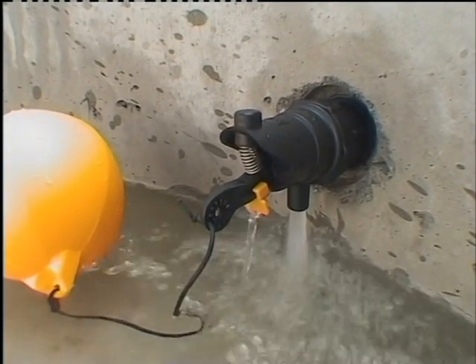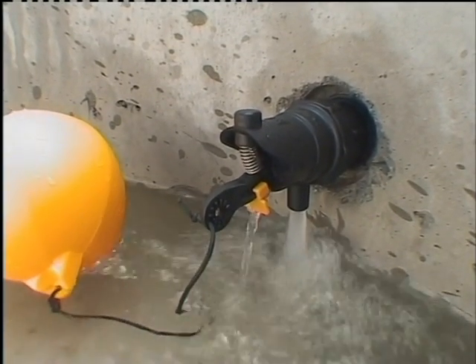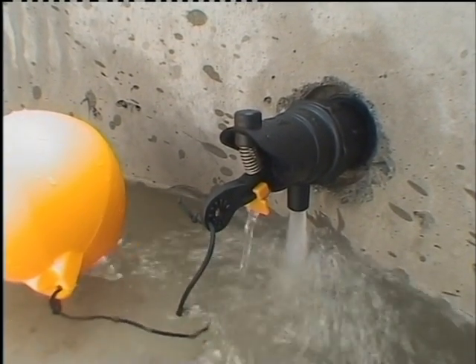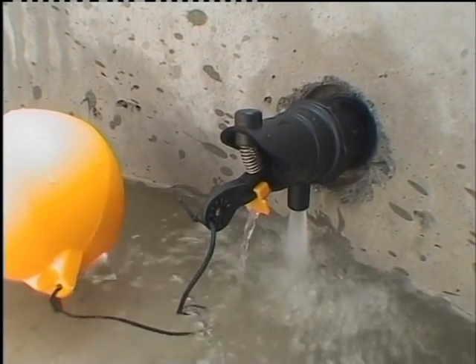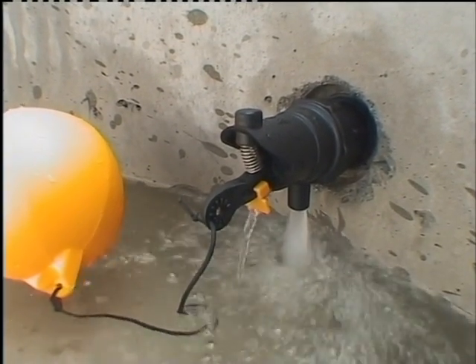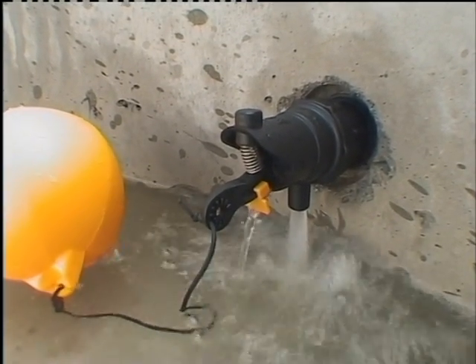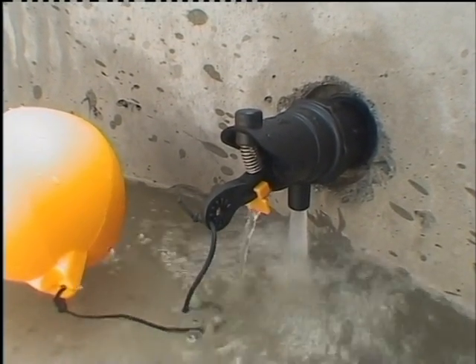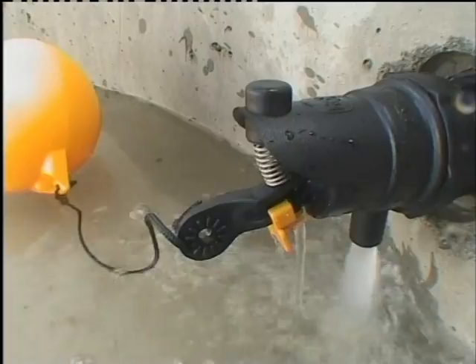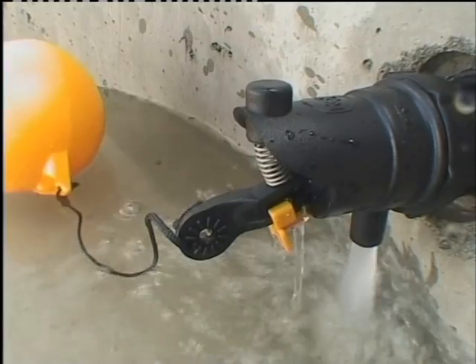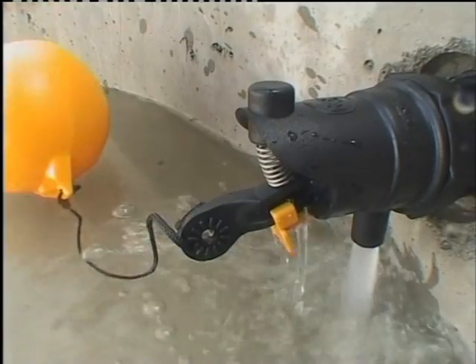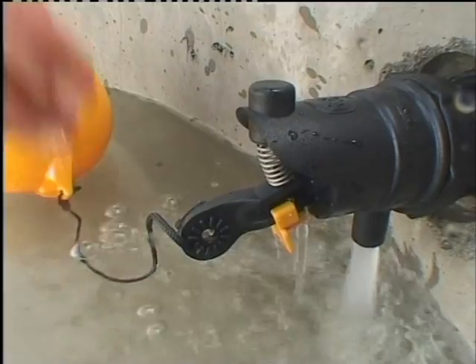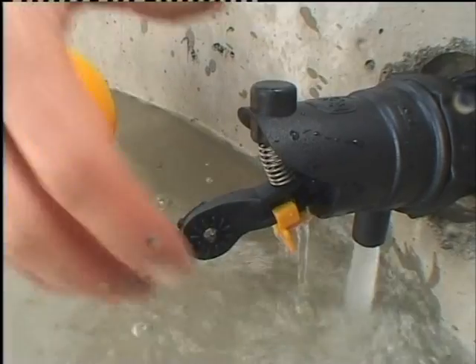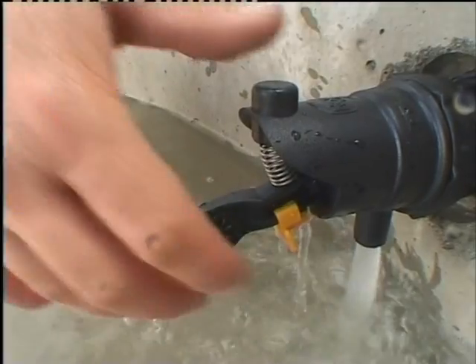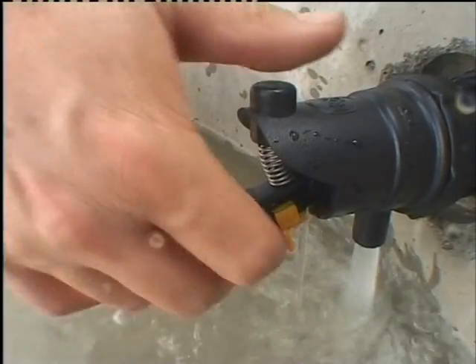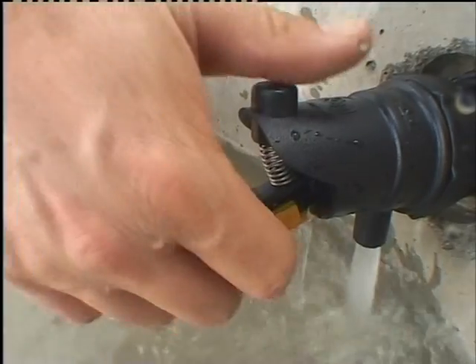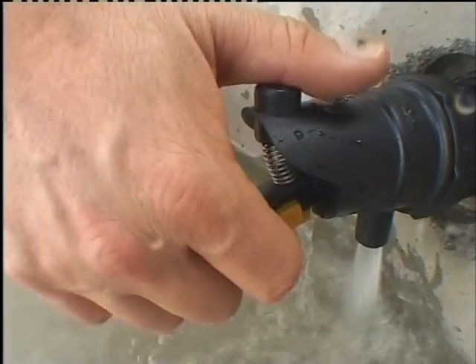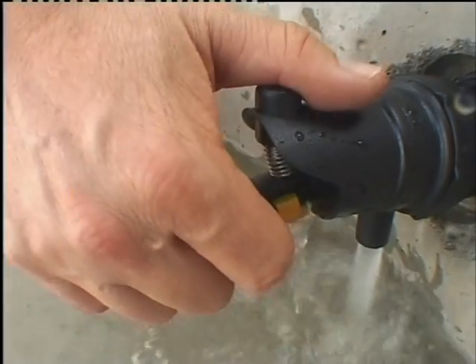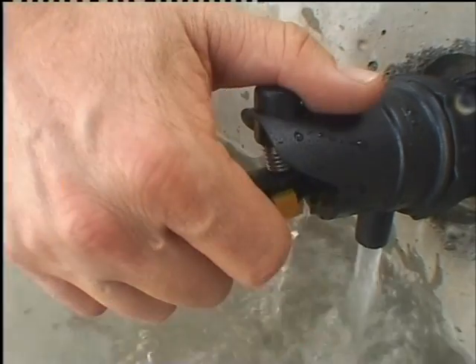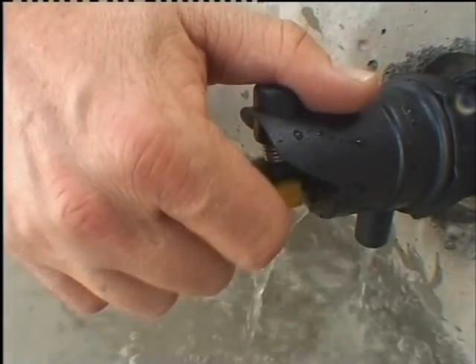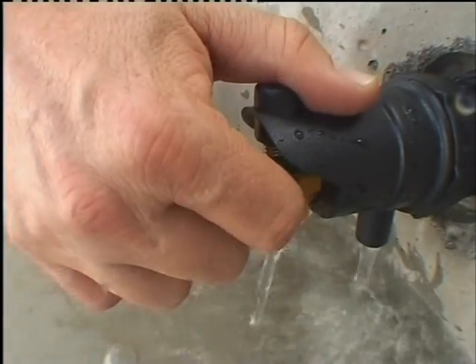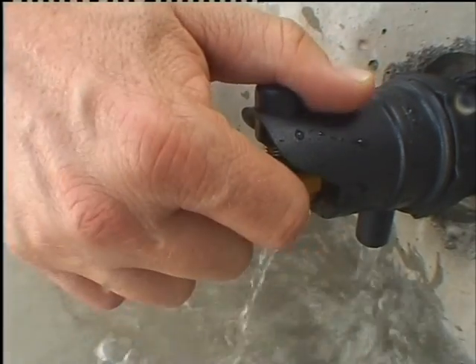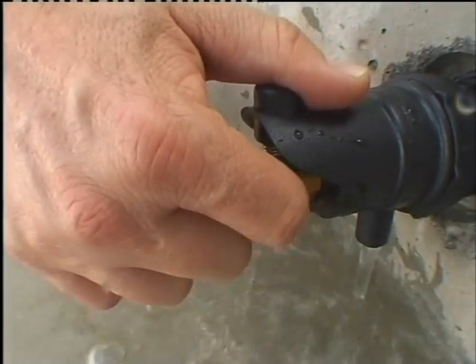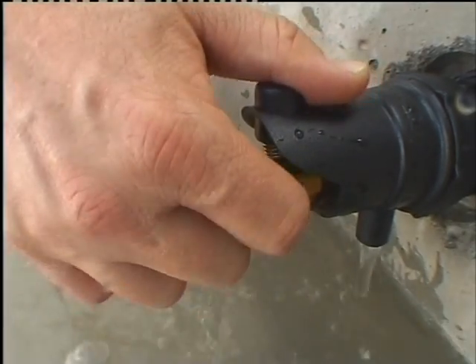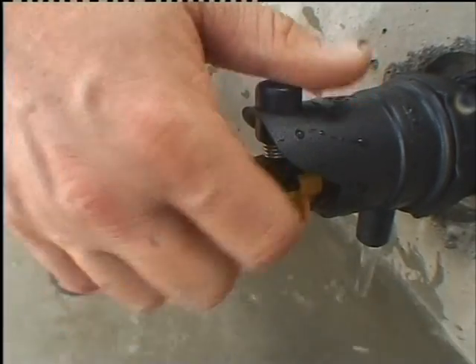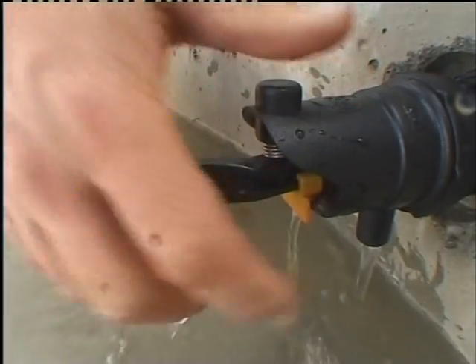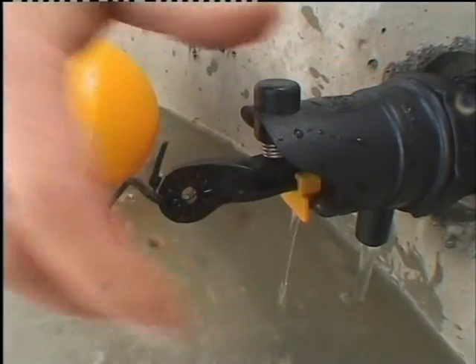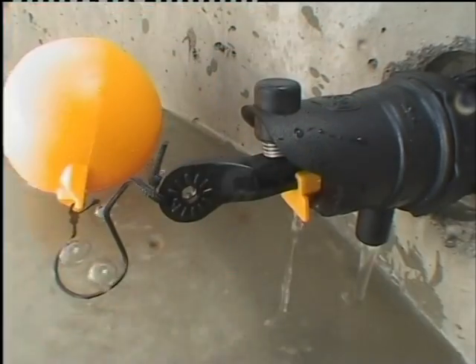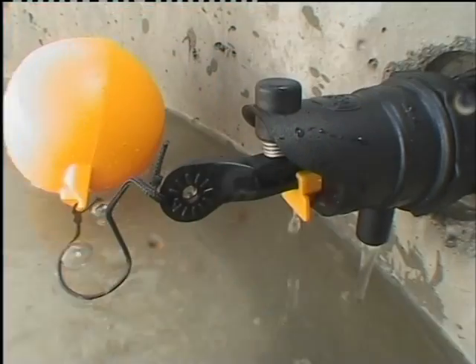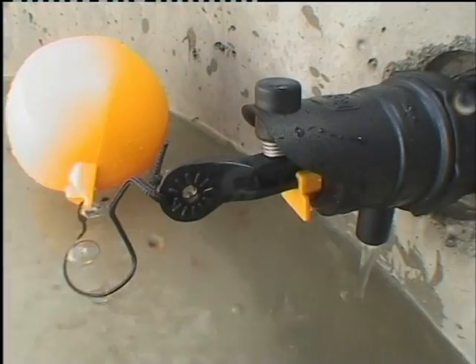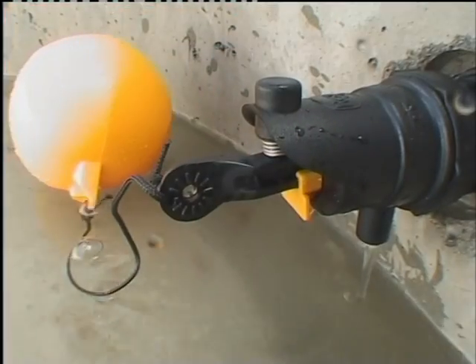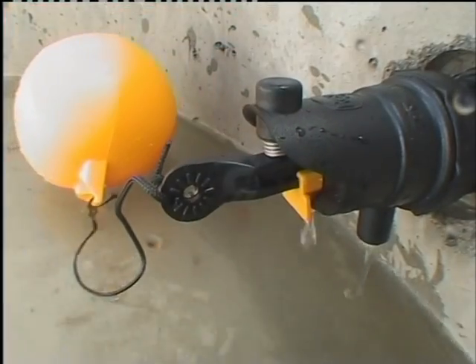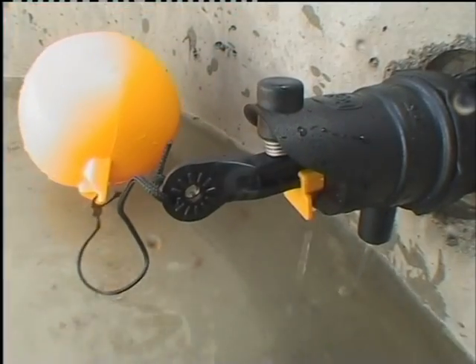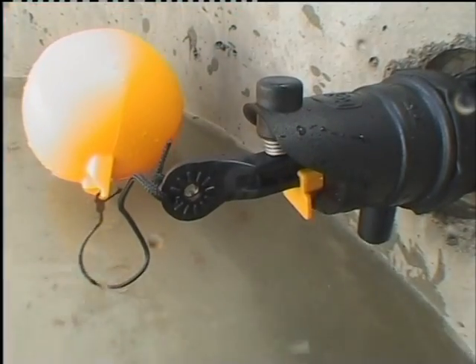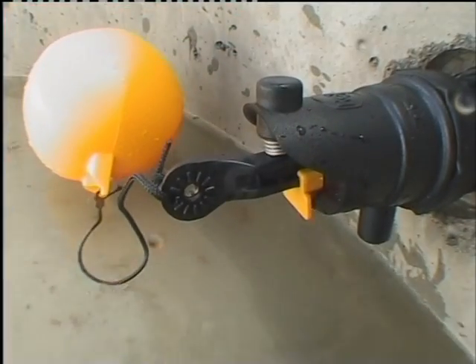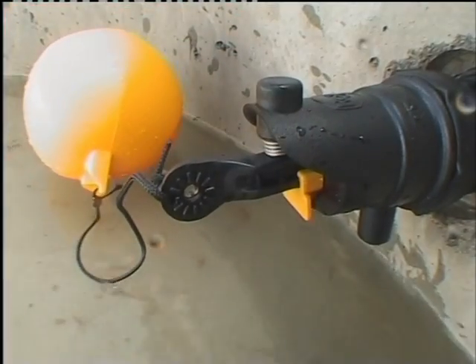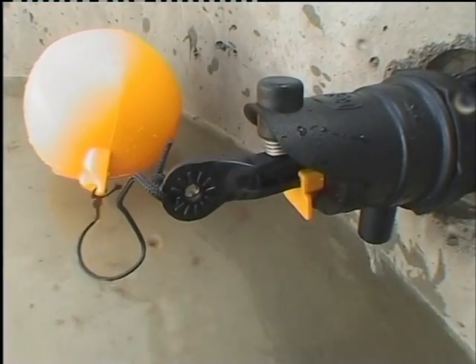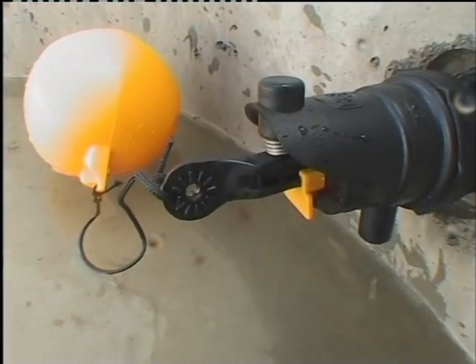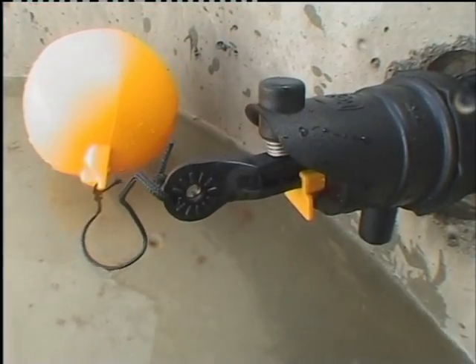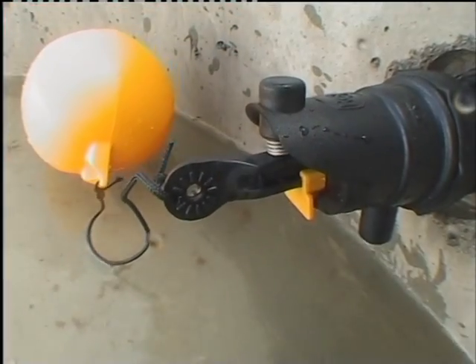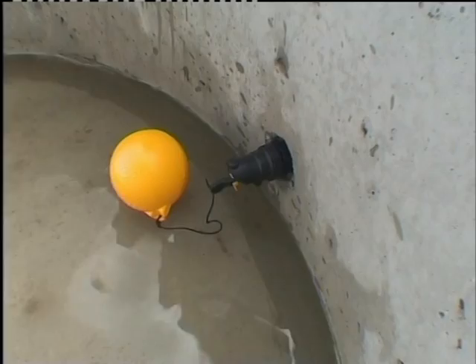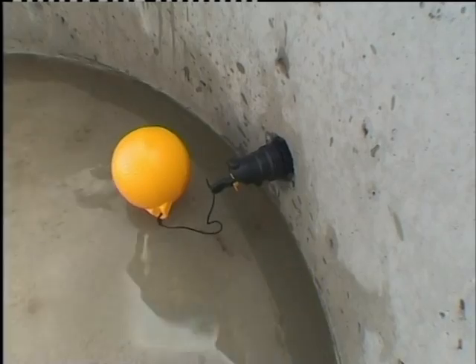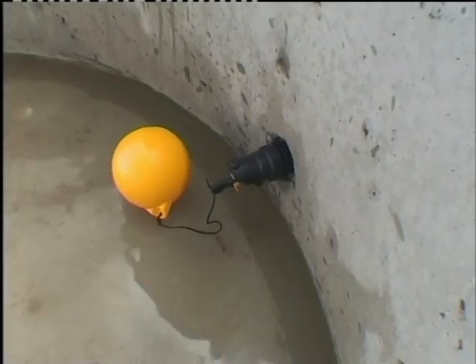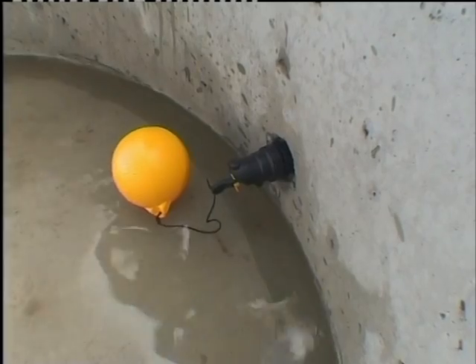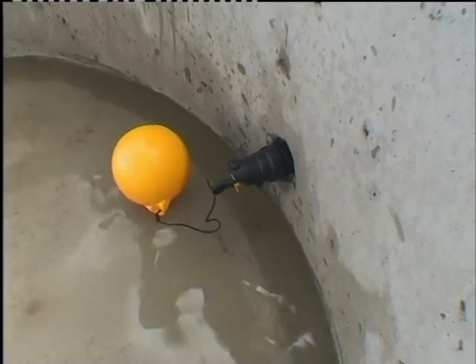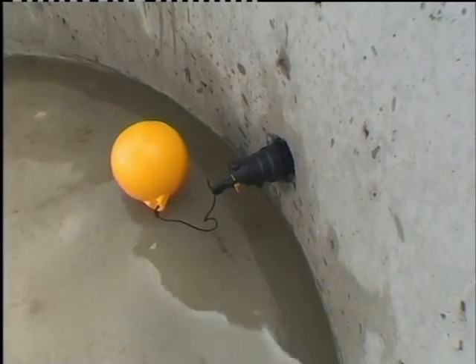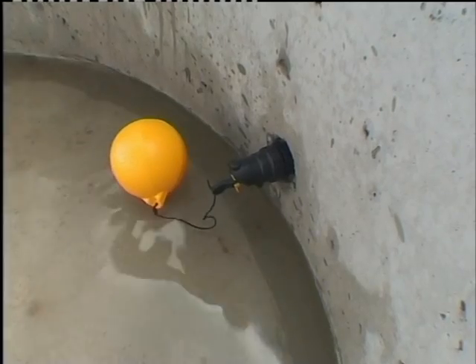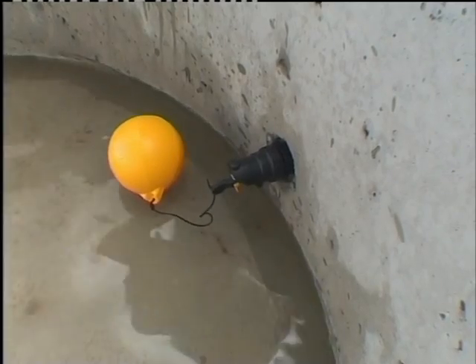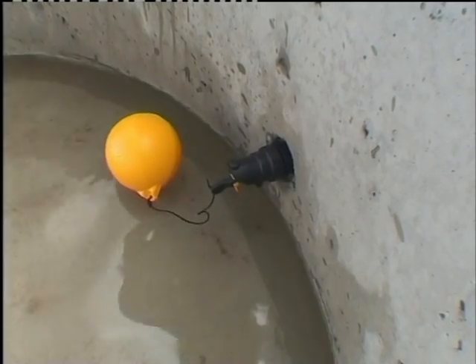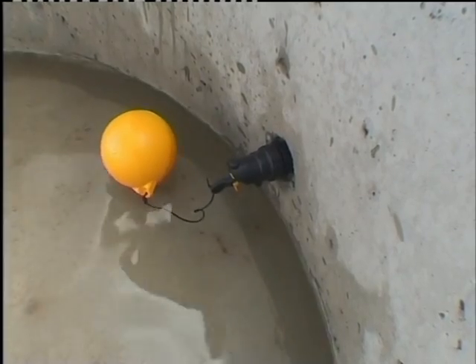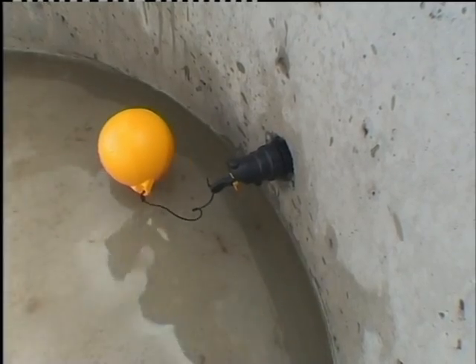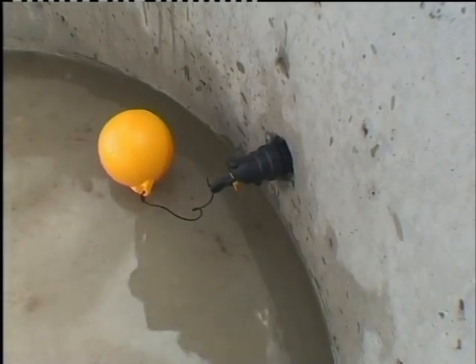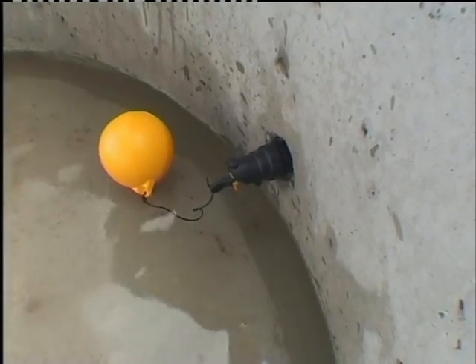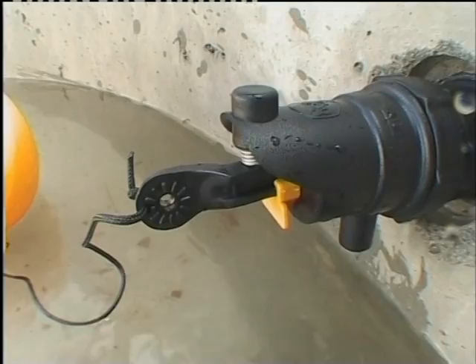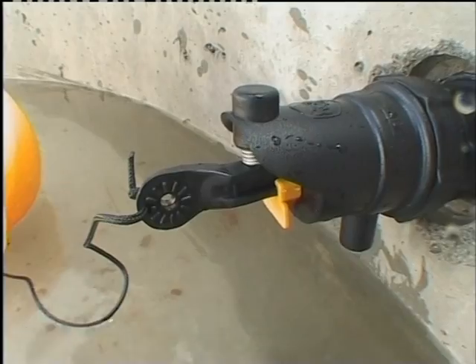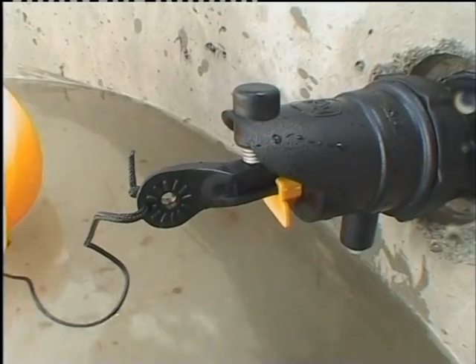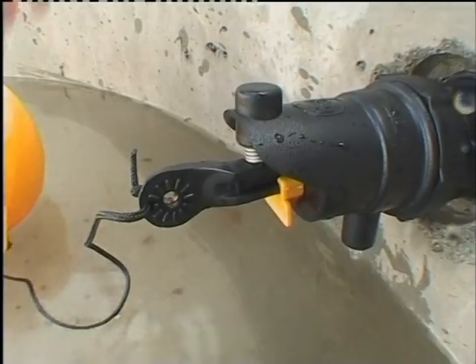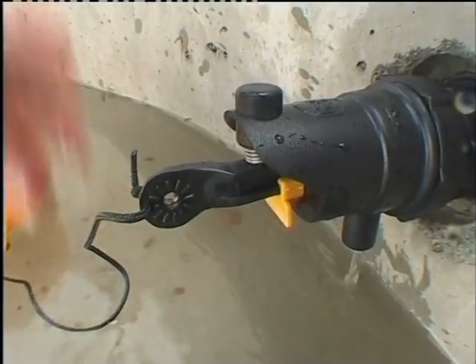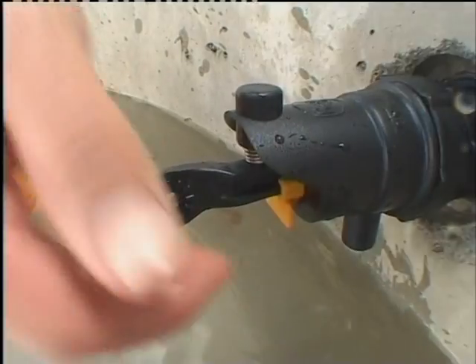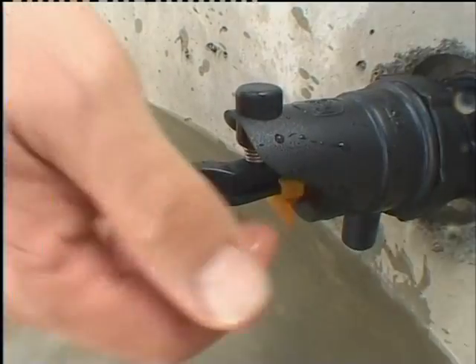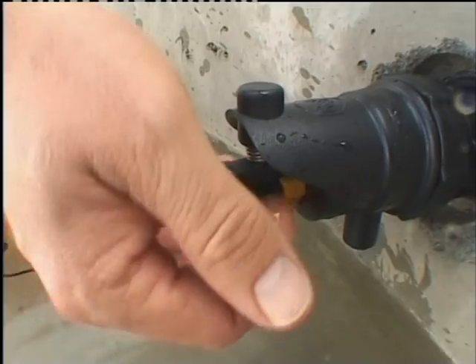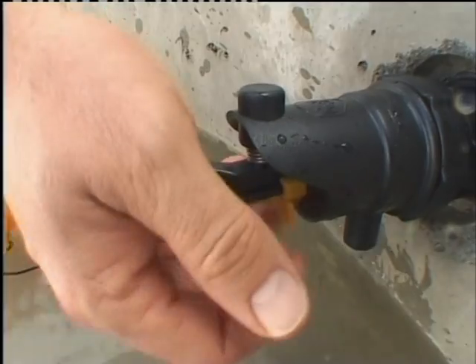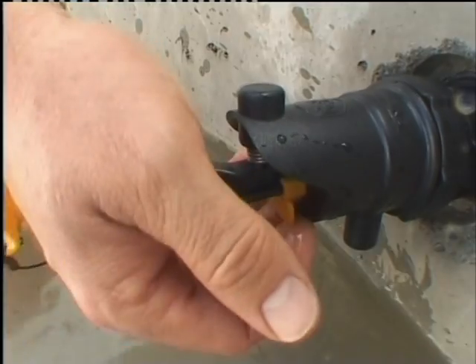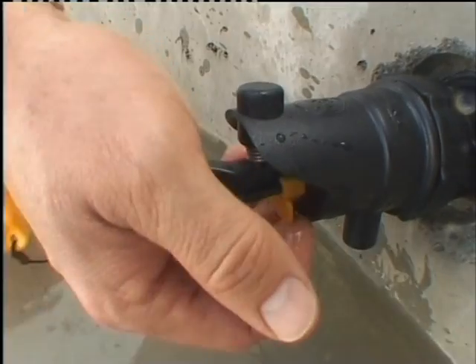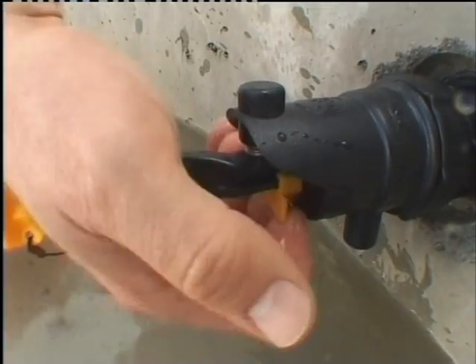The Rojo has a convenient lock-off switch to turn the valve off, to make emptying and cleaning the trough easier.